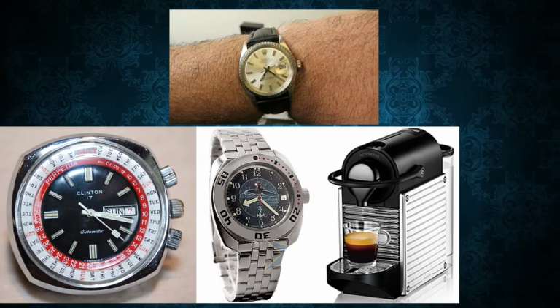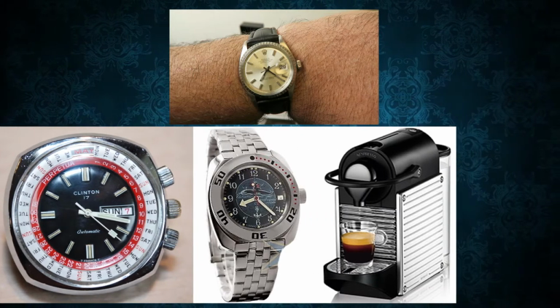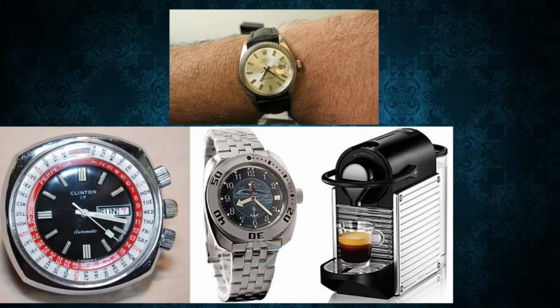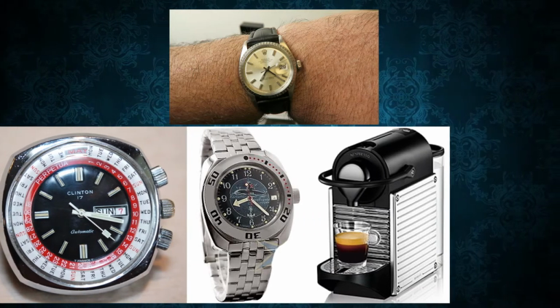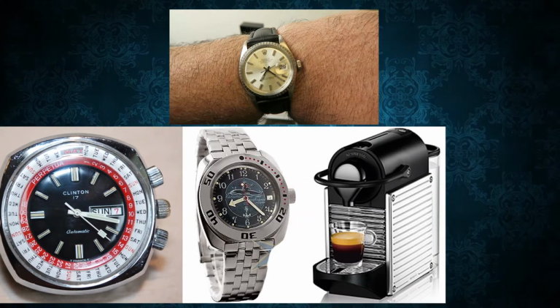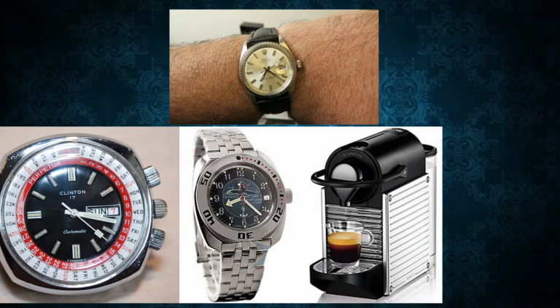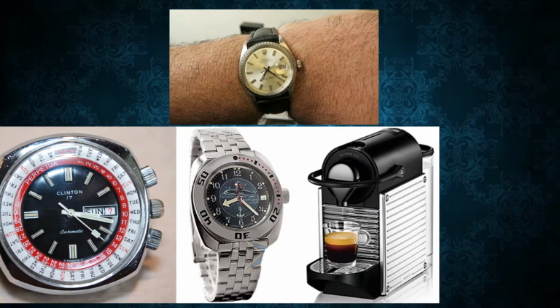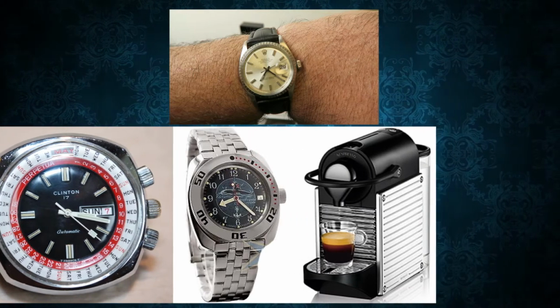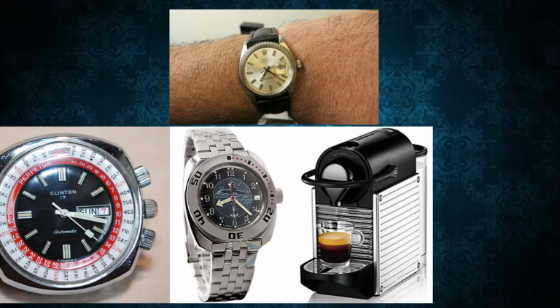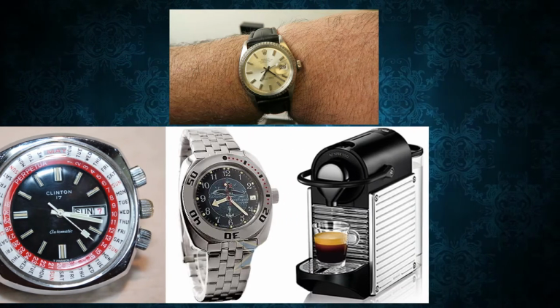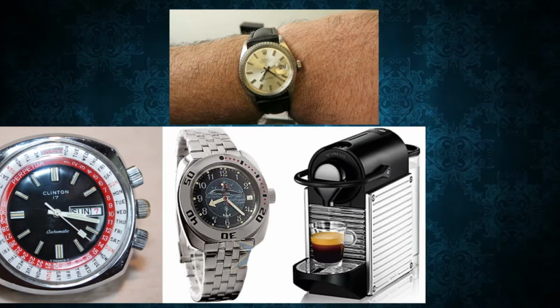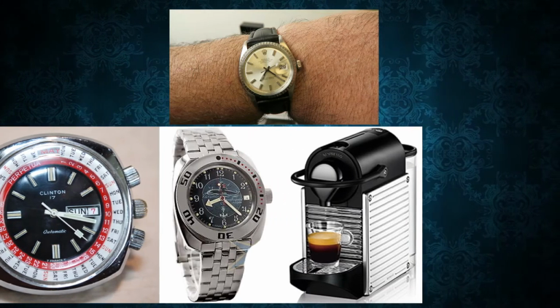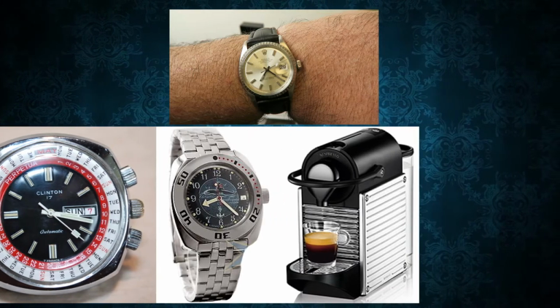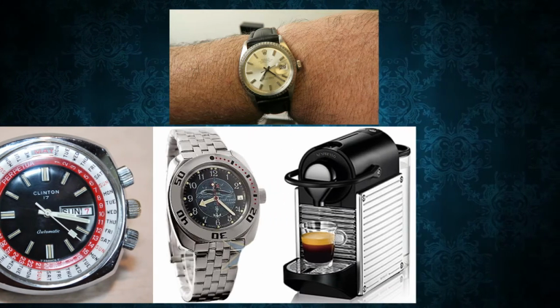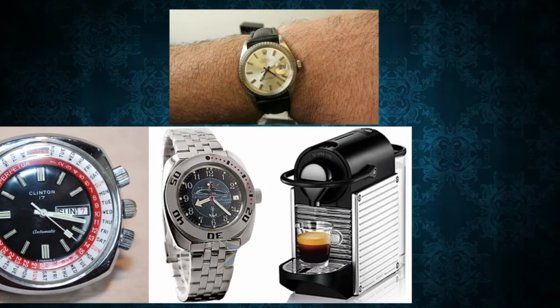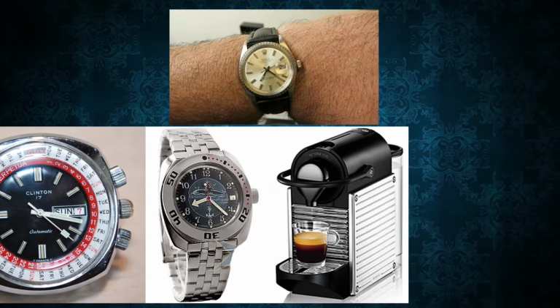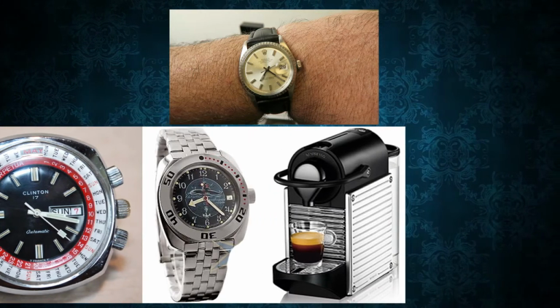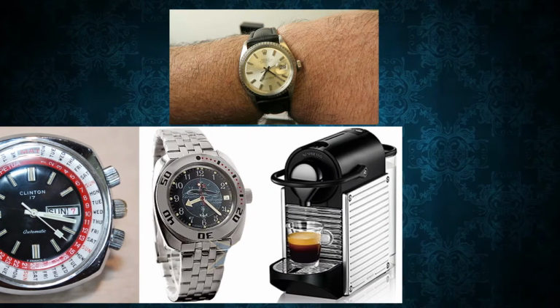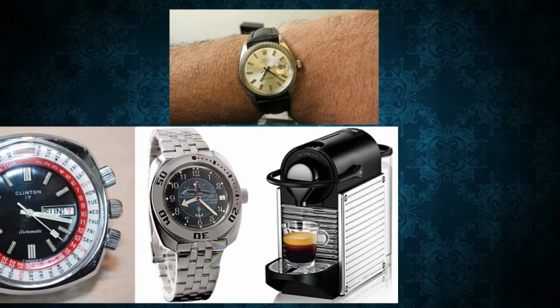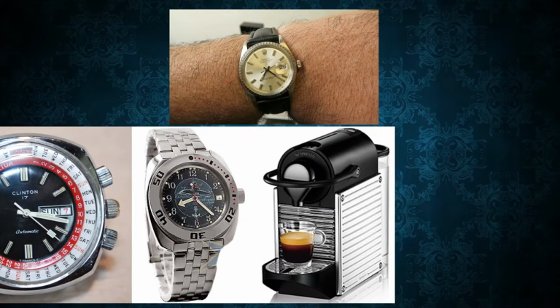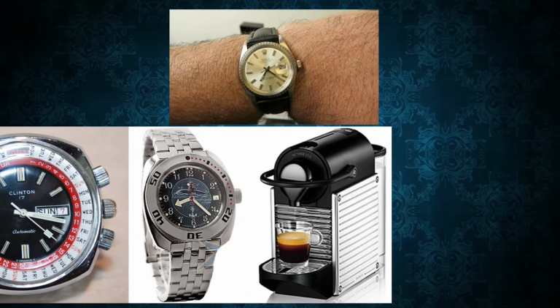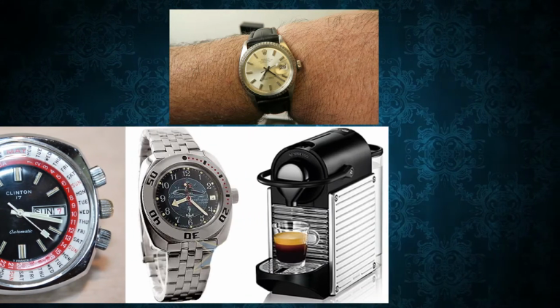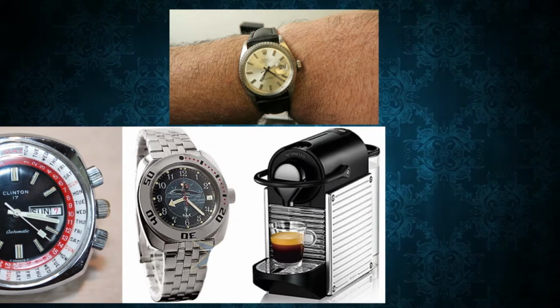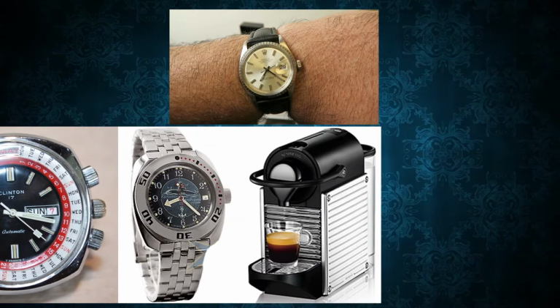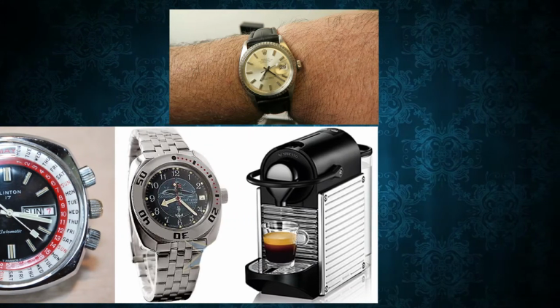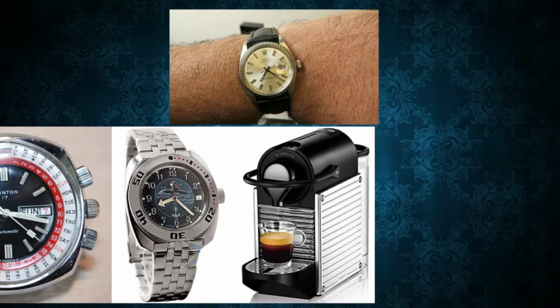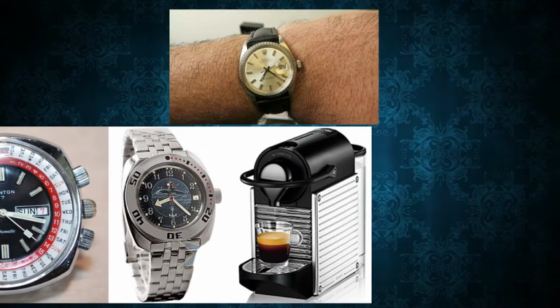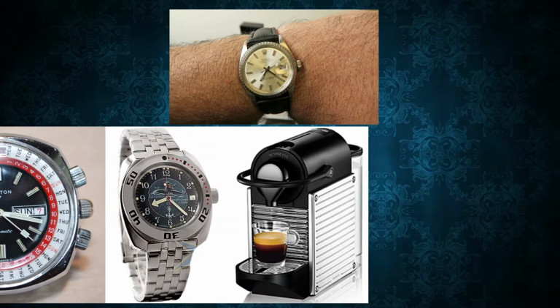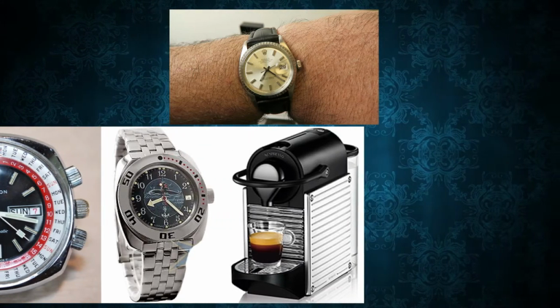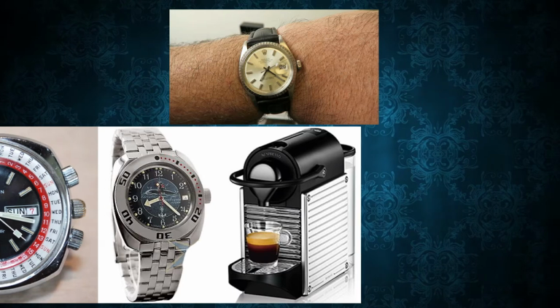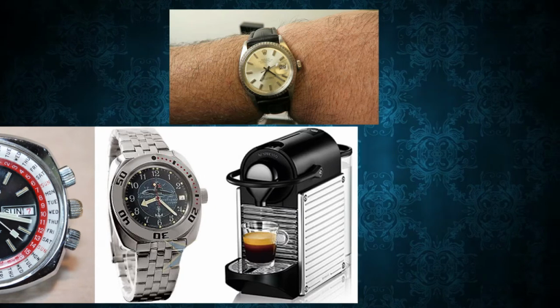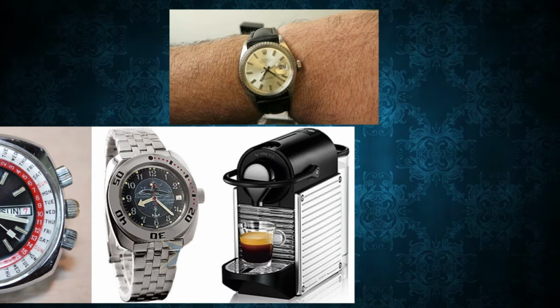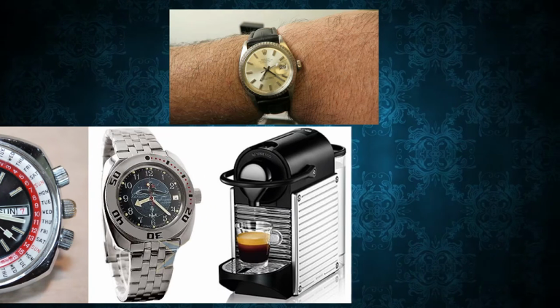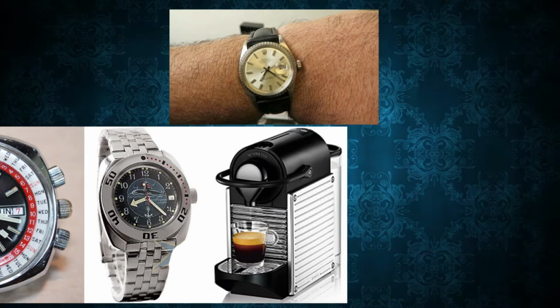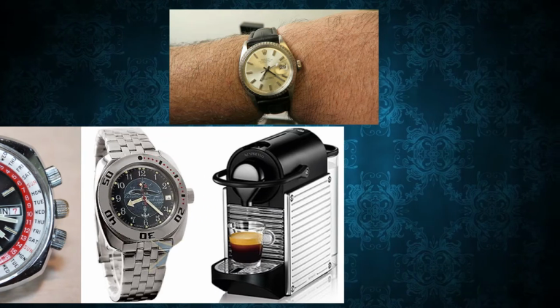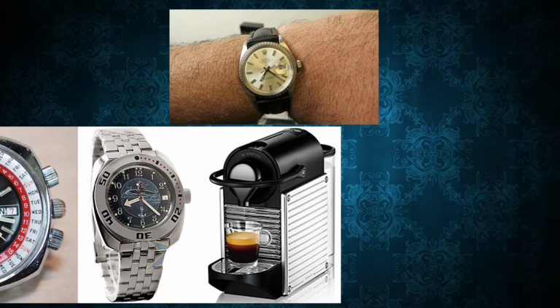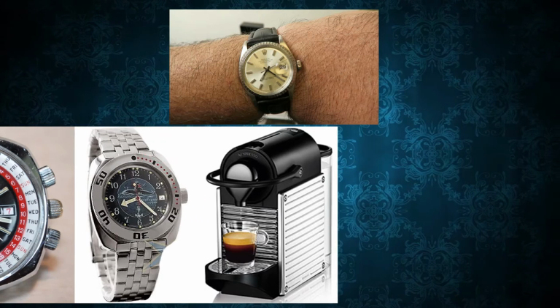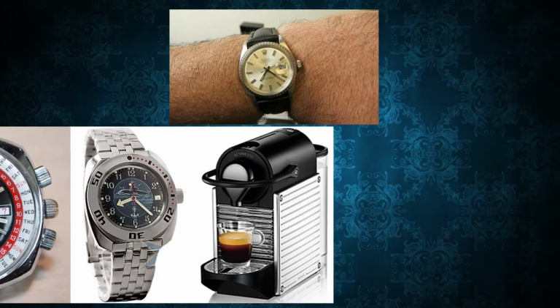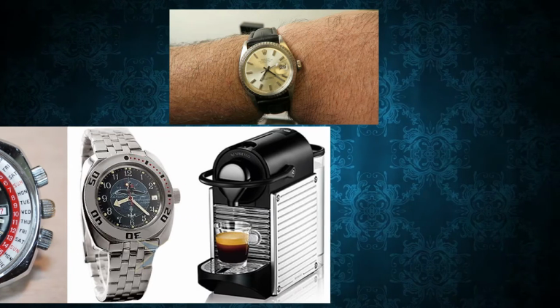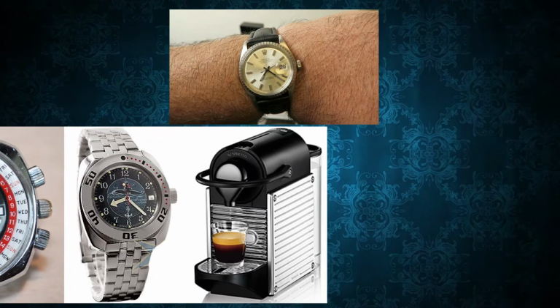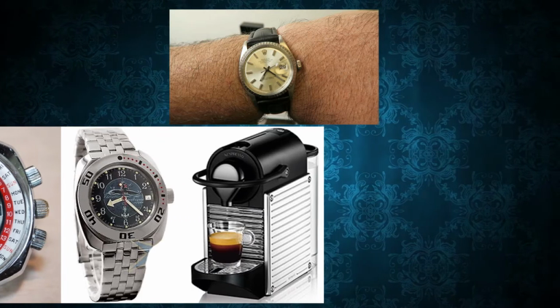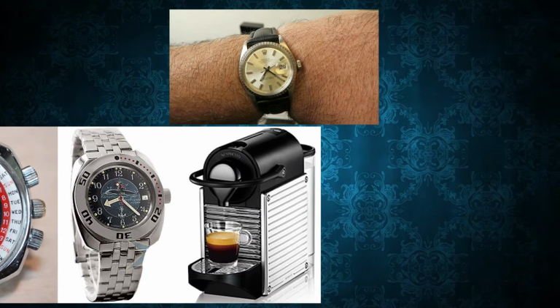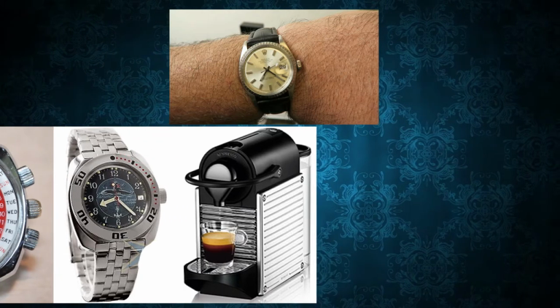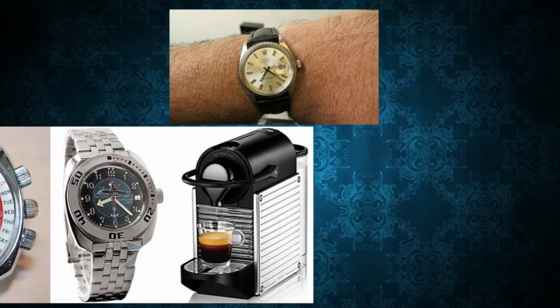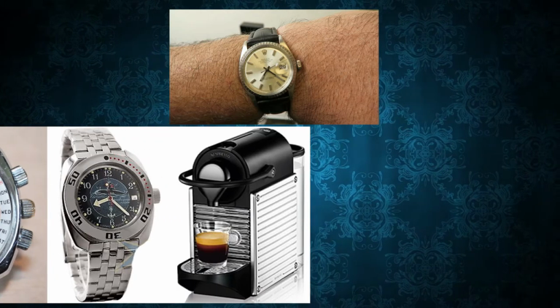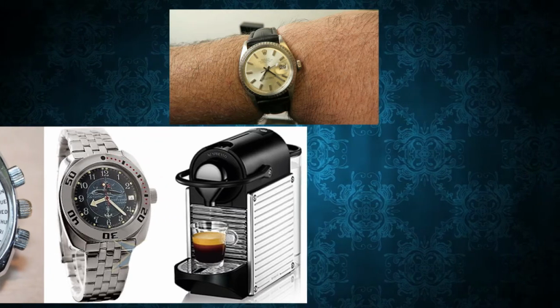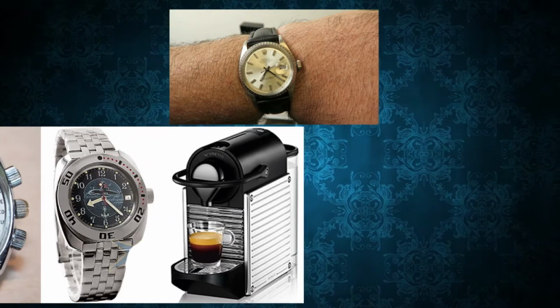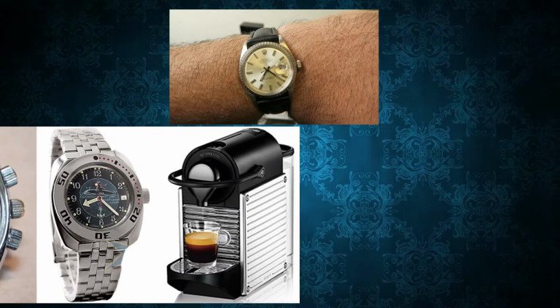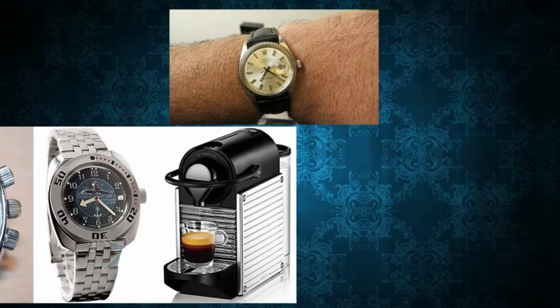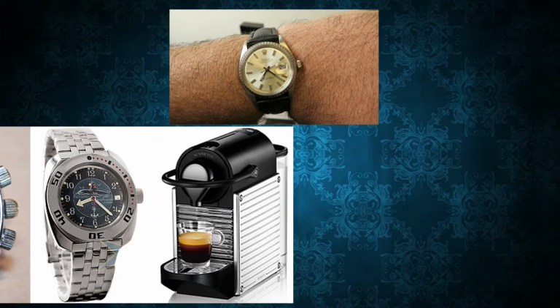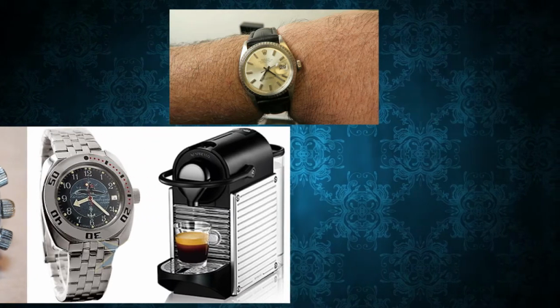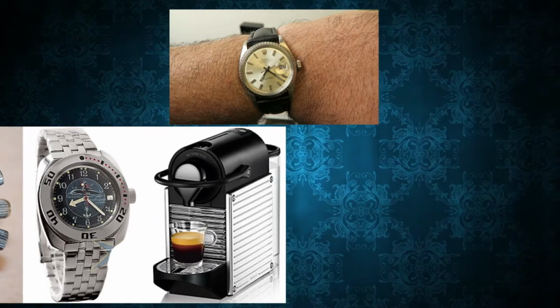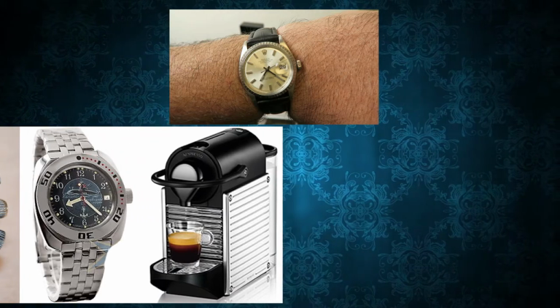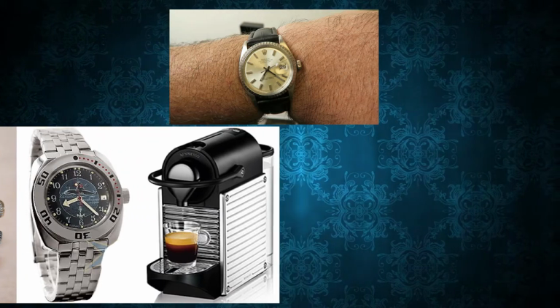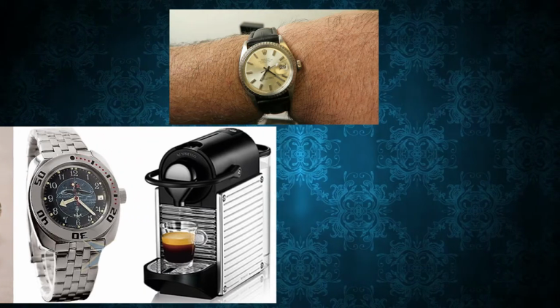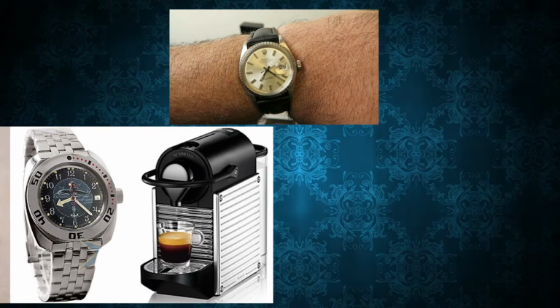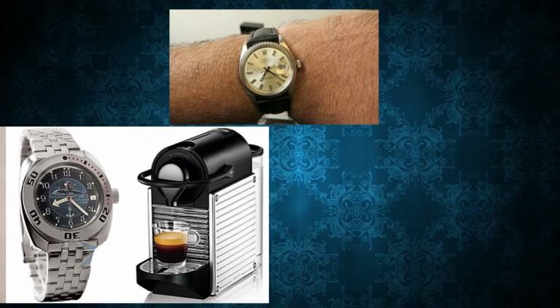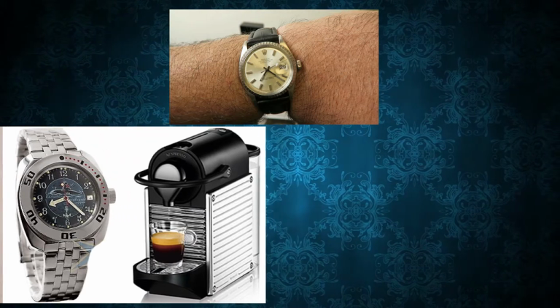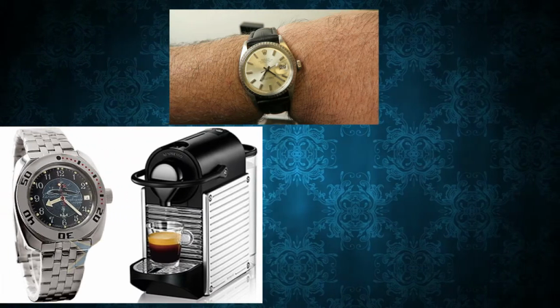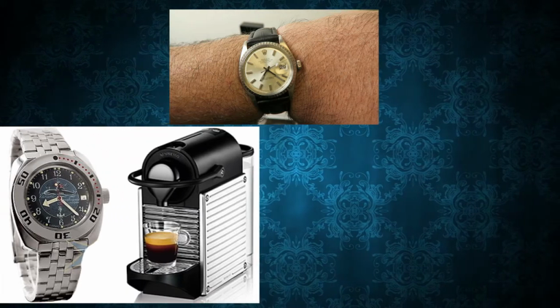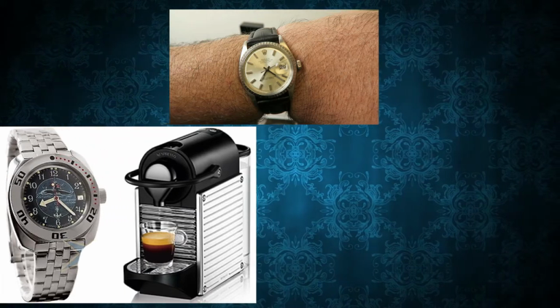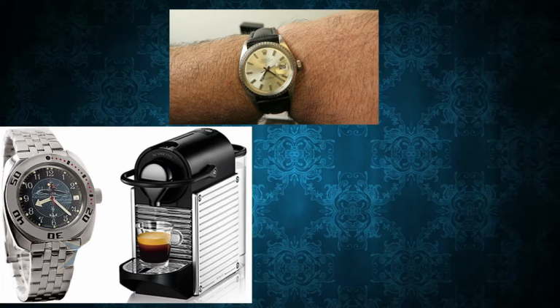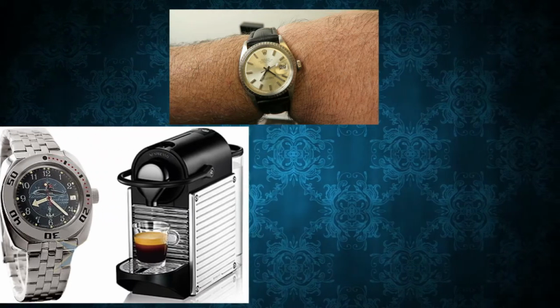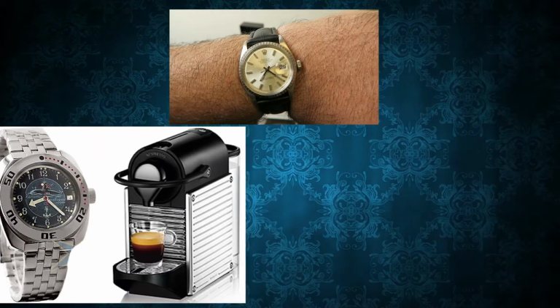I still had enough money left over to pick up an espresso machine, so I'll be able to start doing those coffee pod reviews.